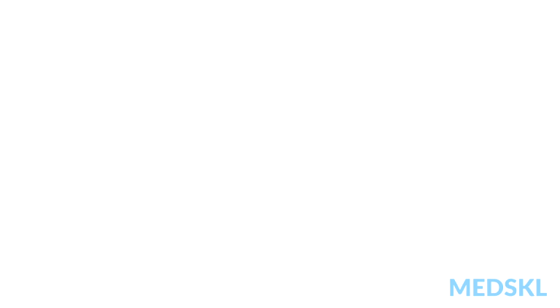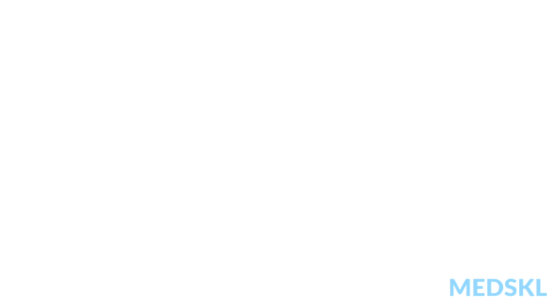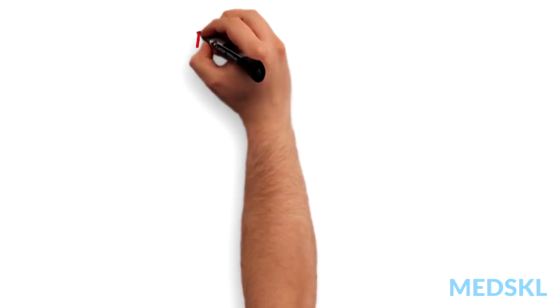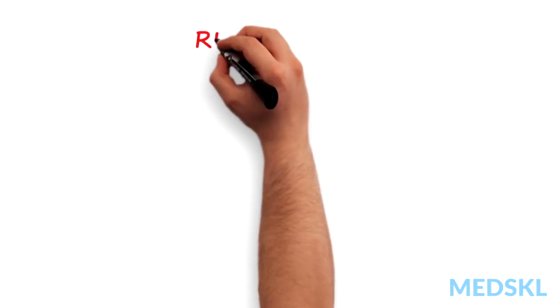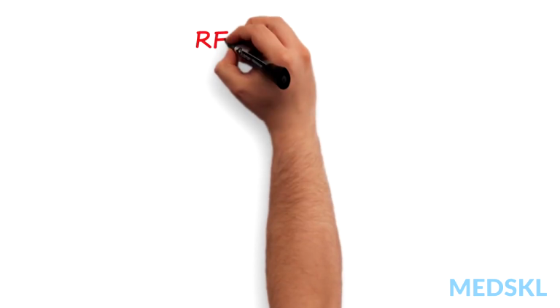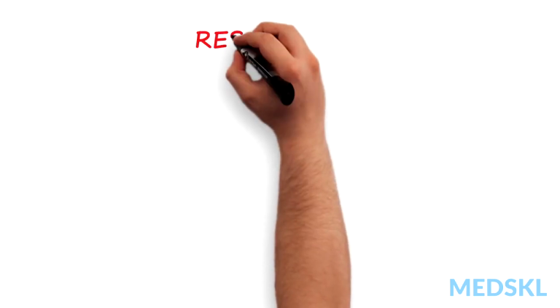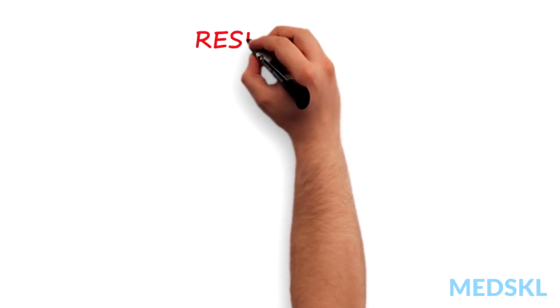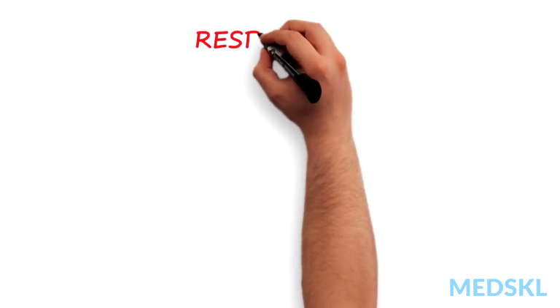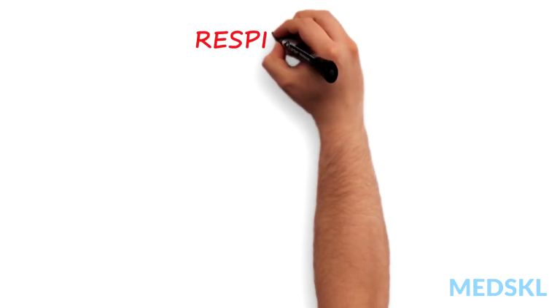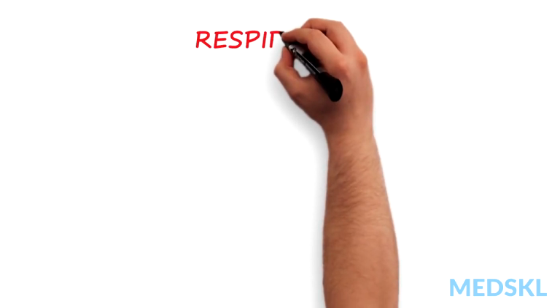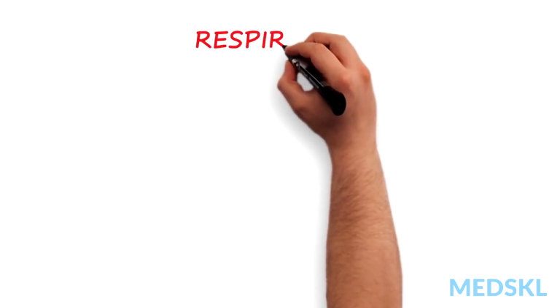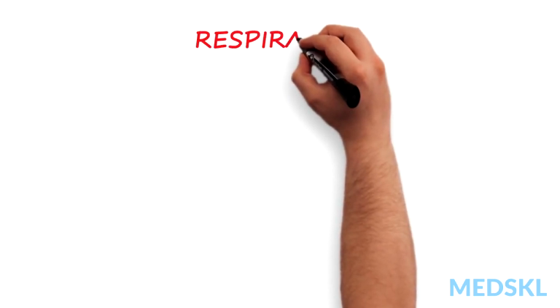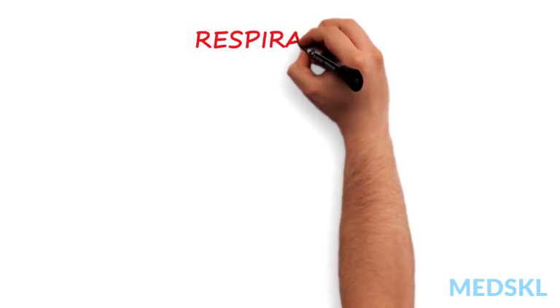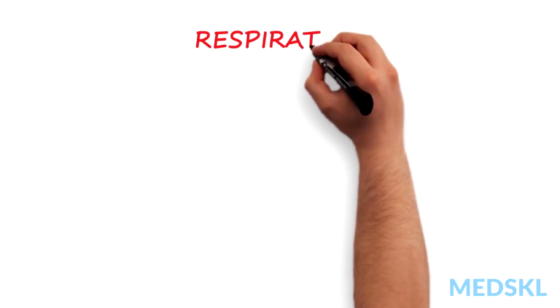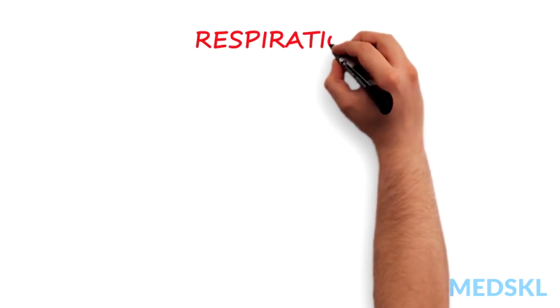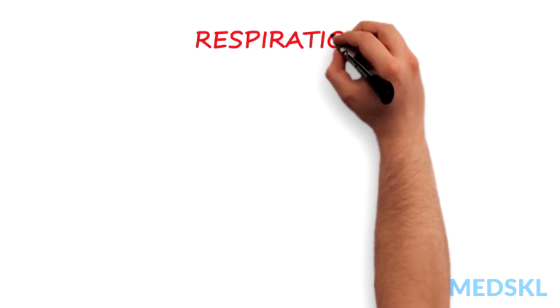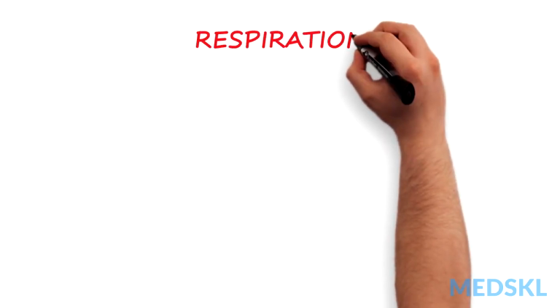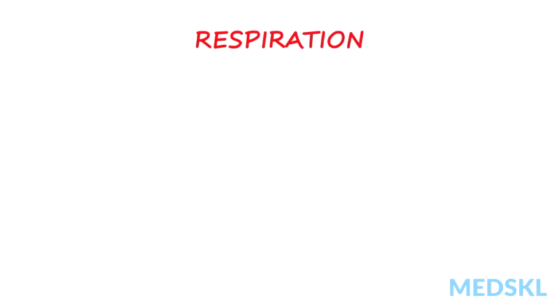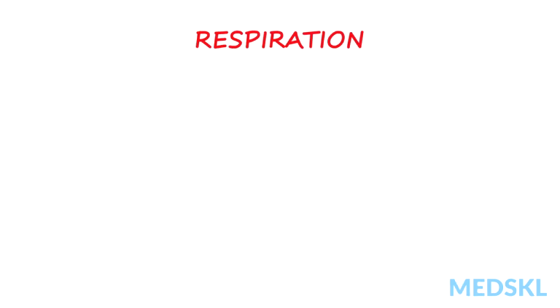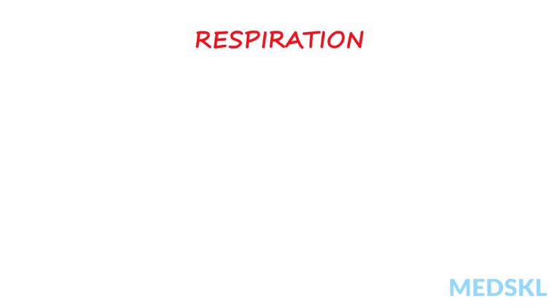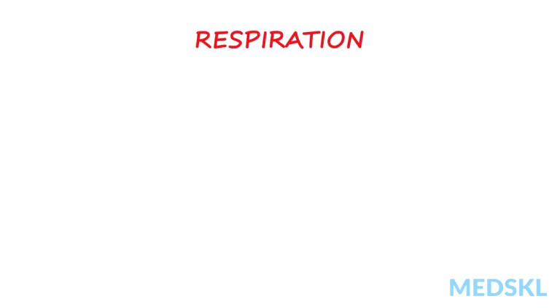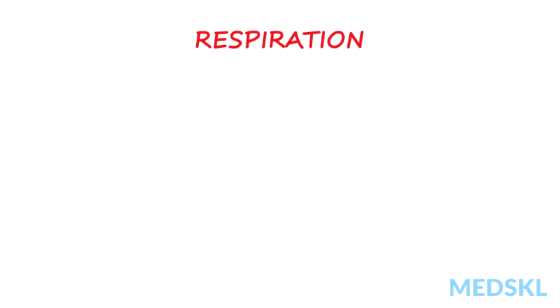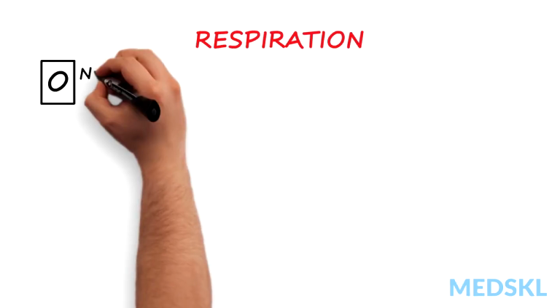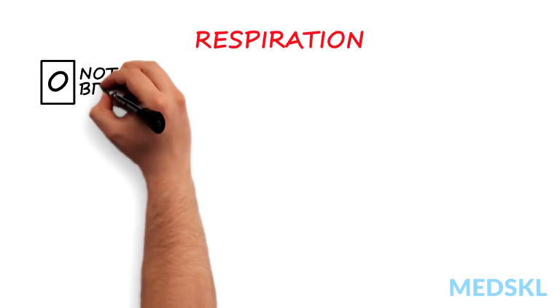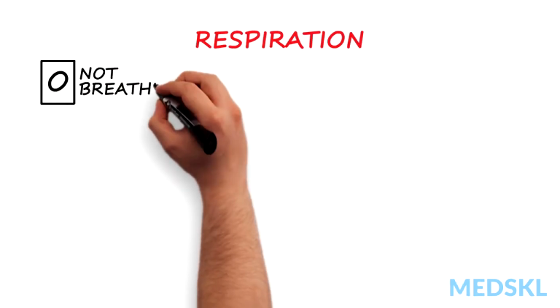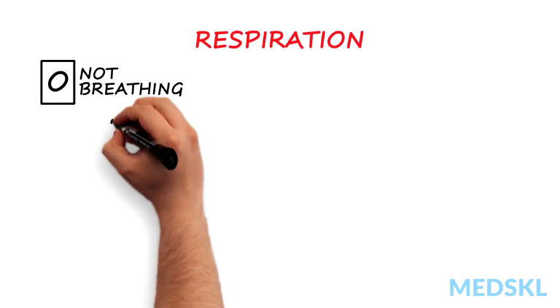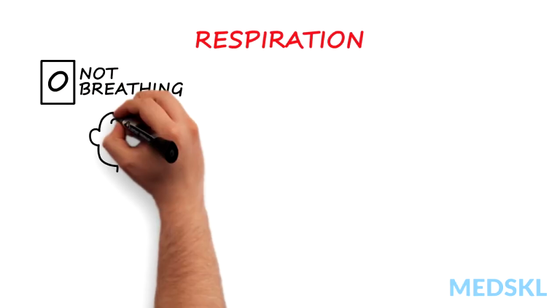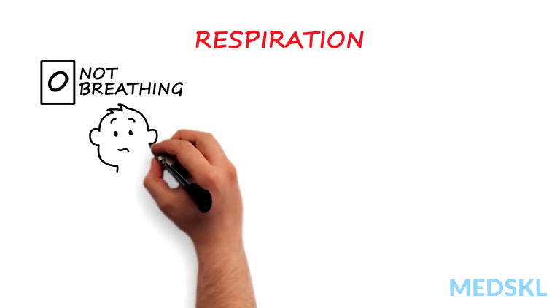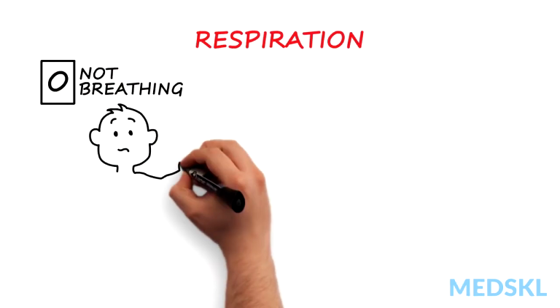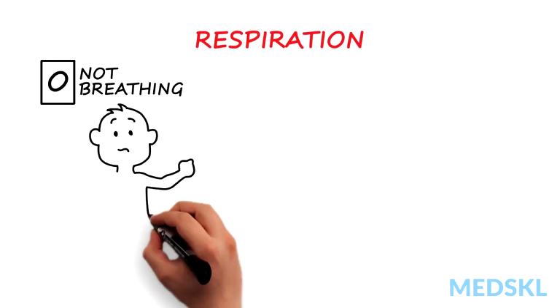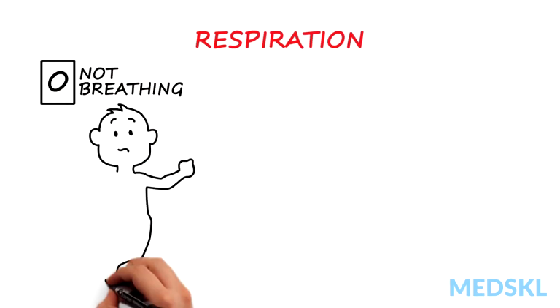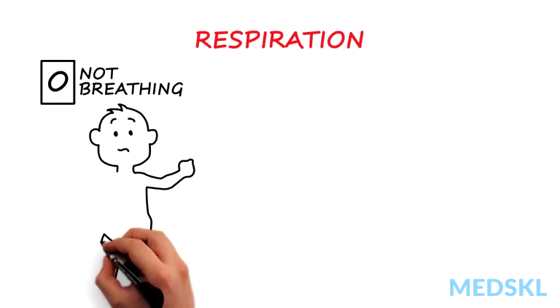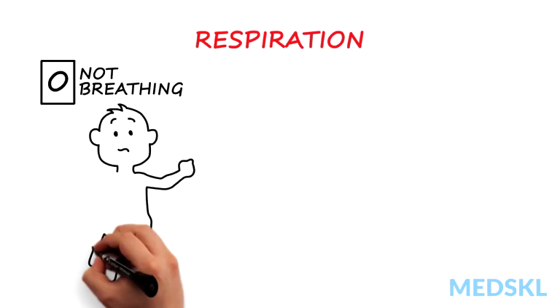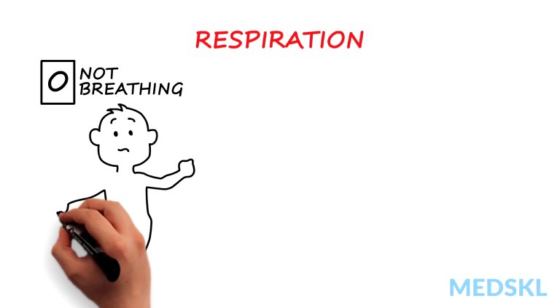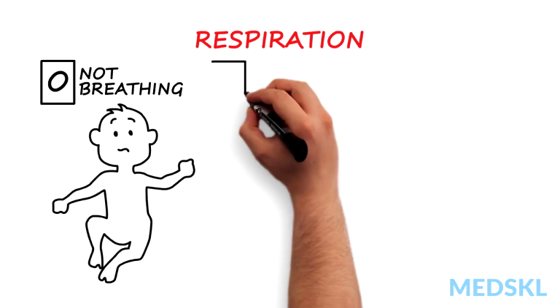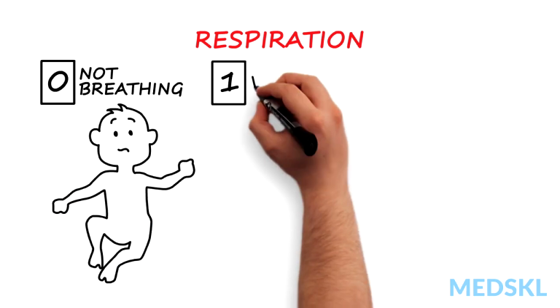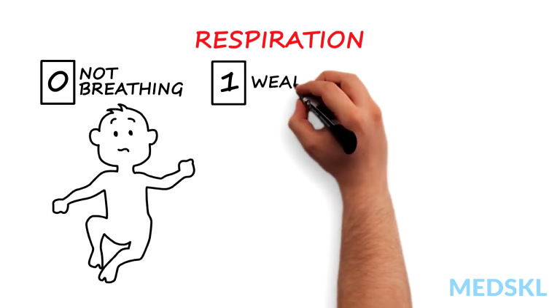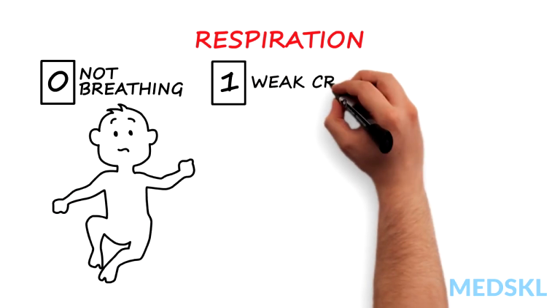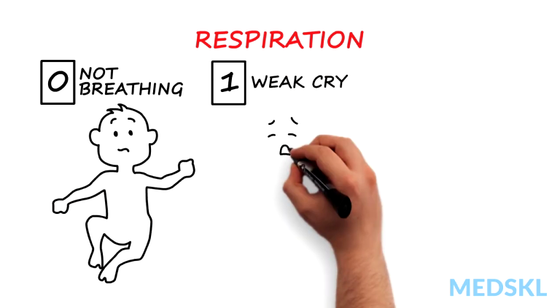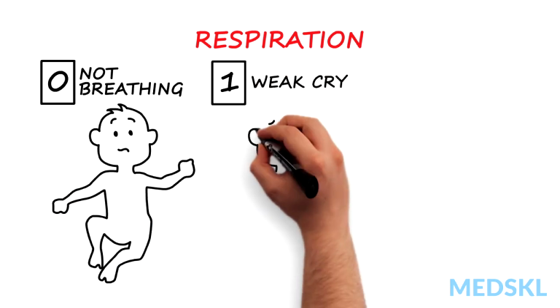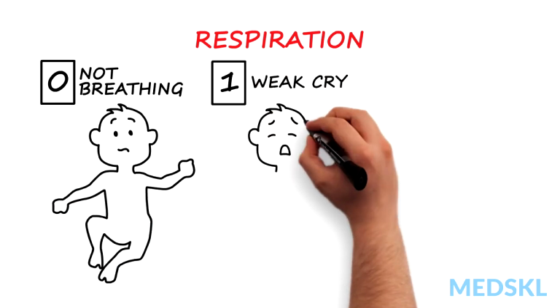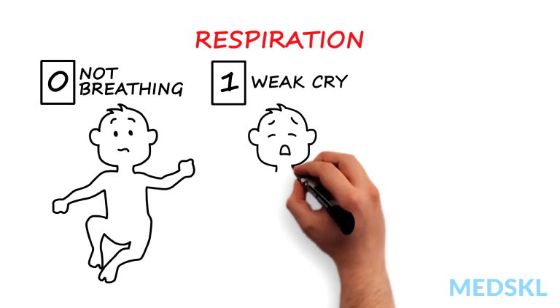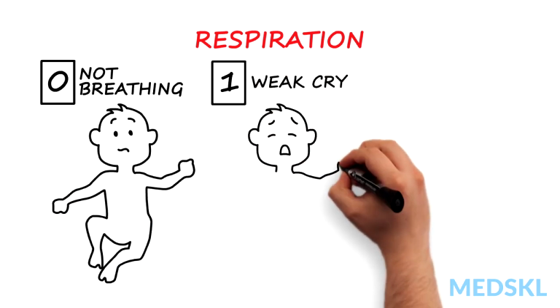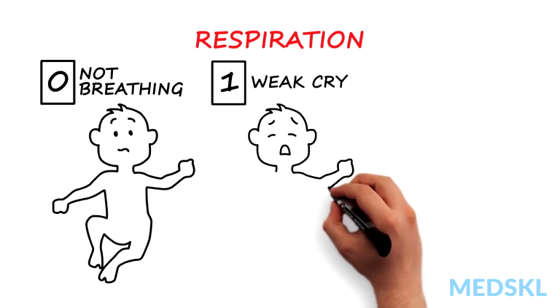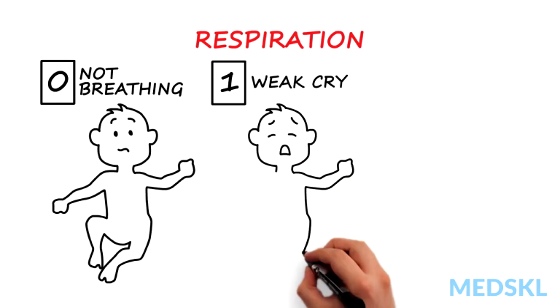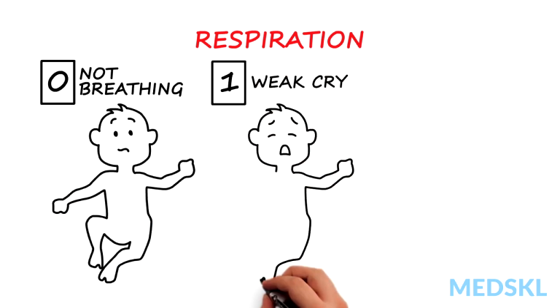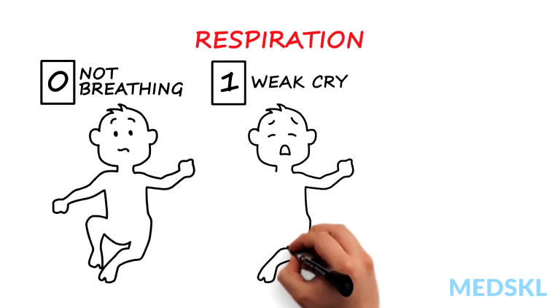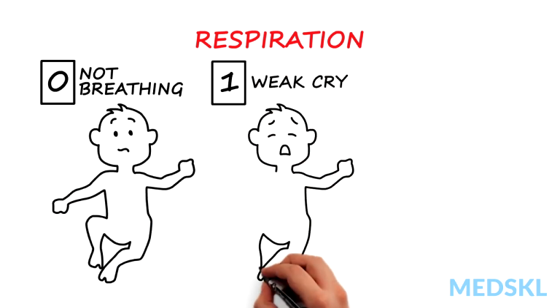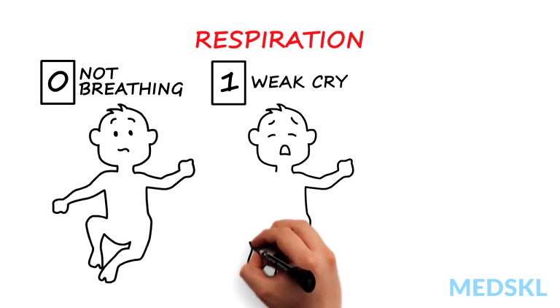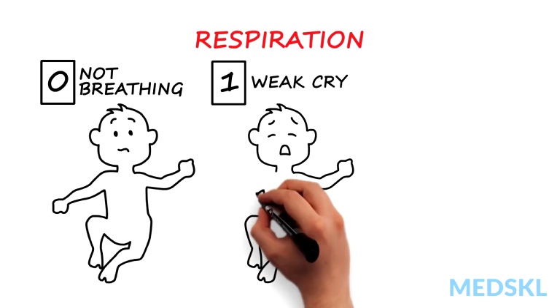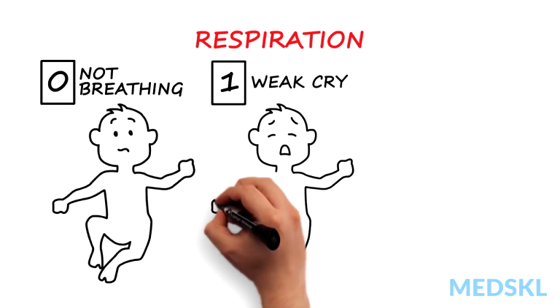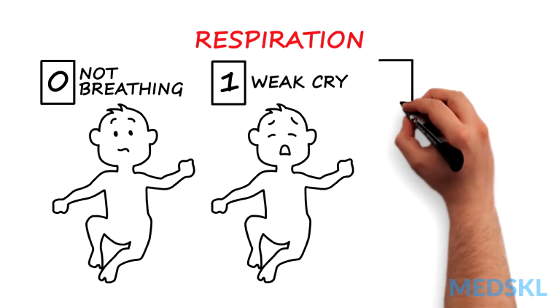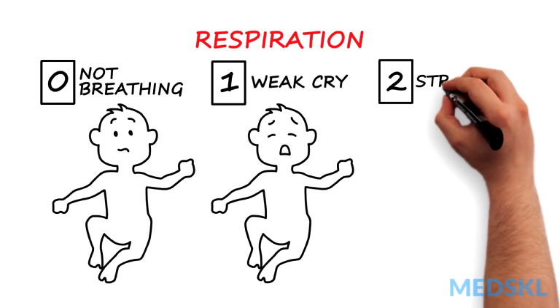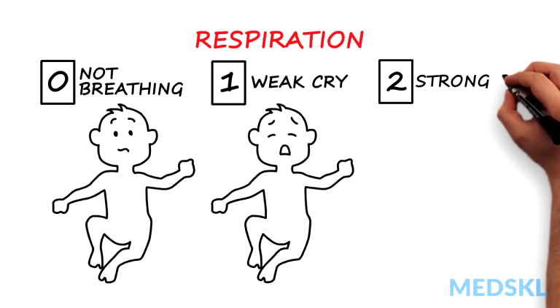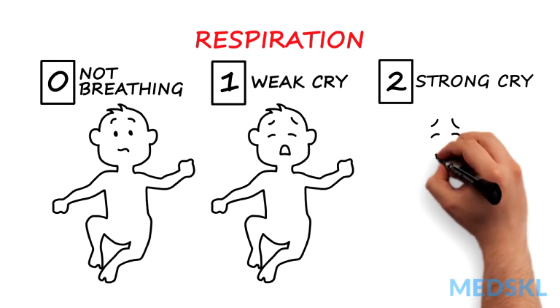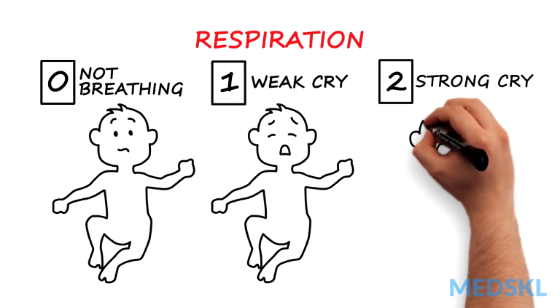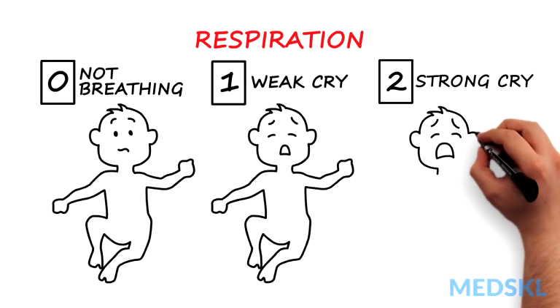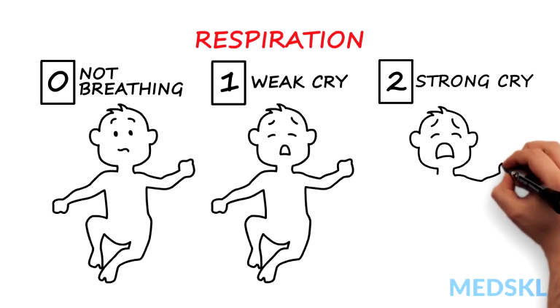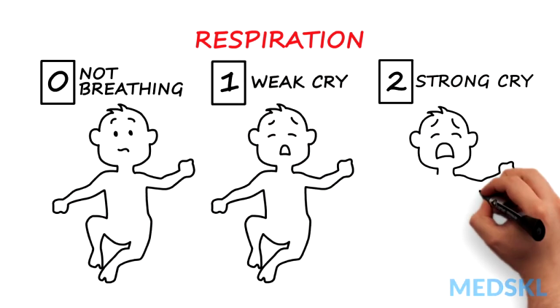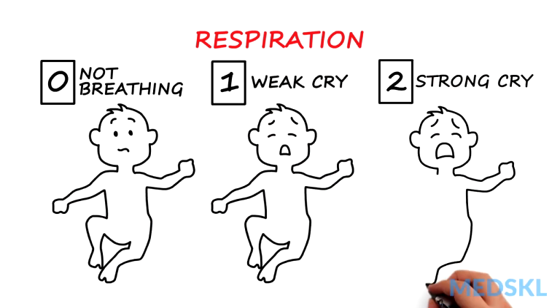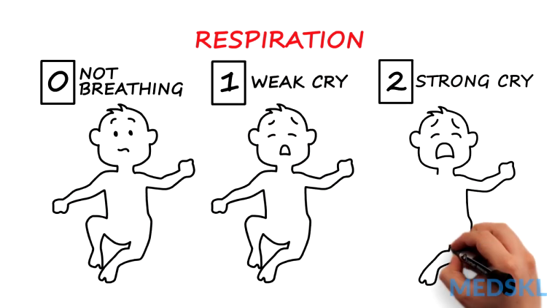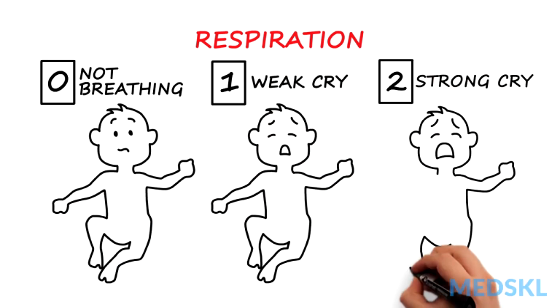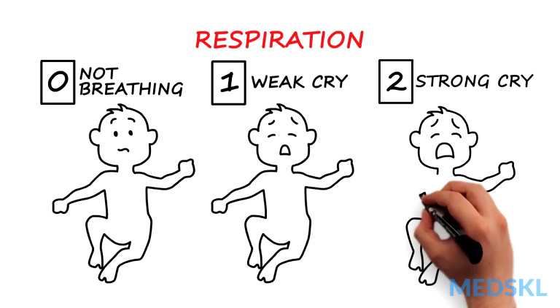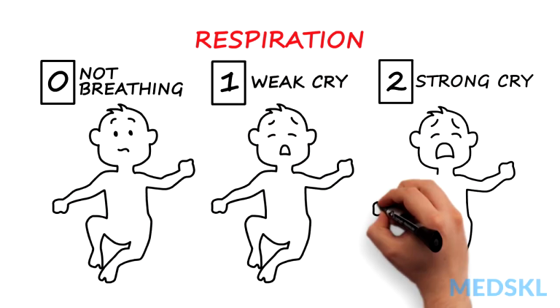R for respiration: 0 for not breathing, 1 for weak cry, 2 for strong cry.